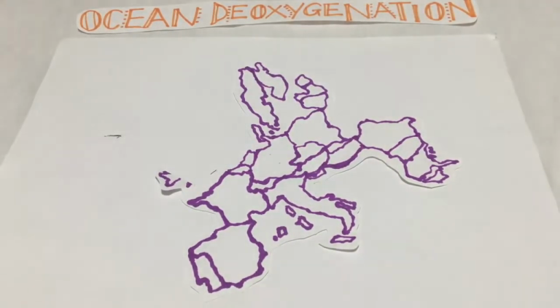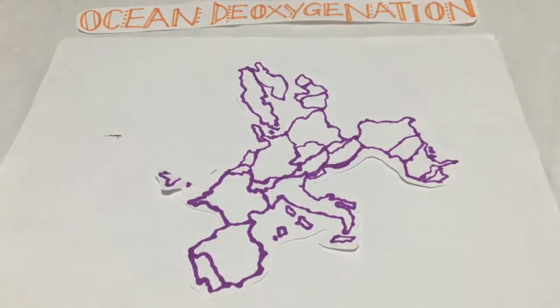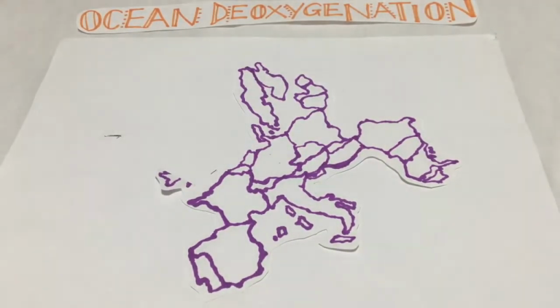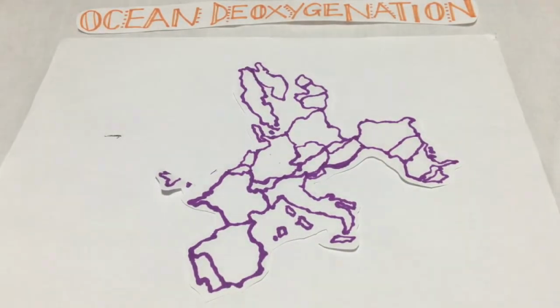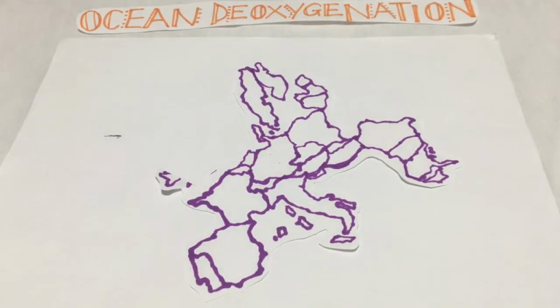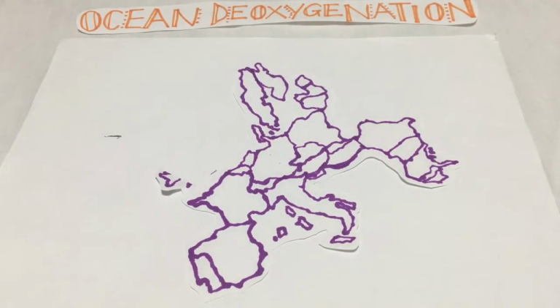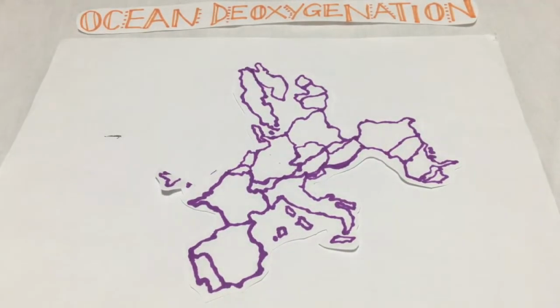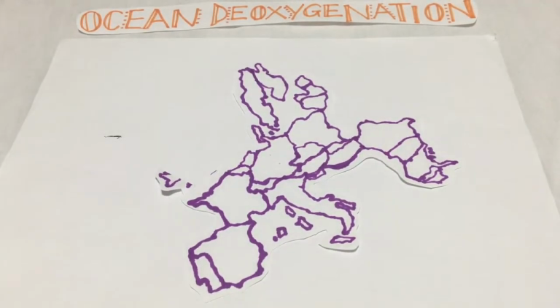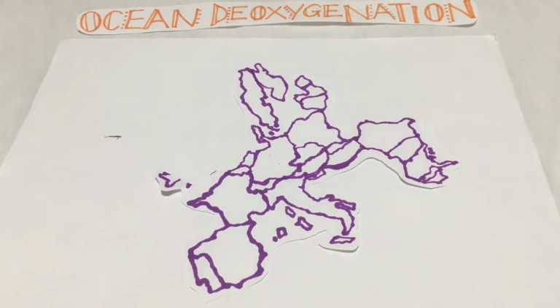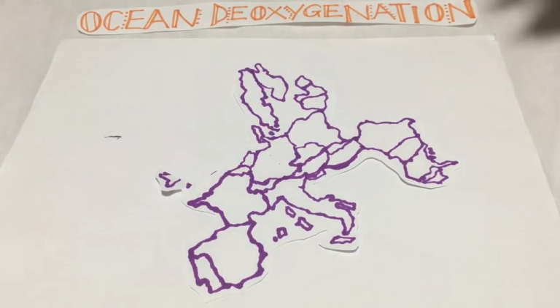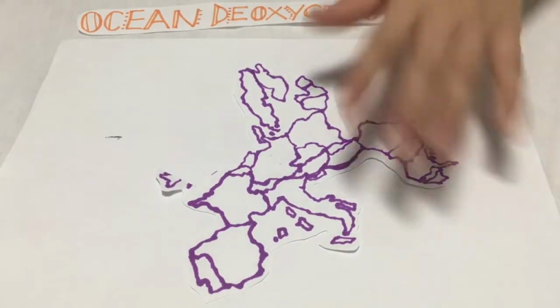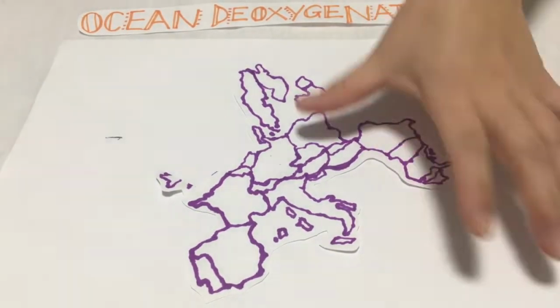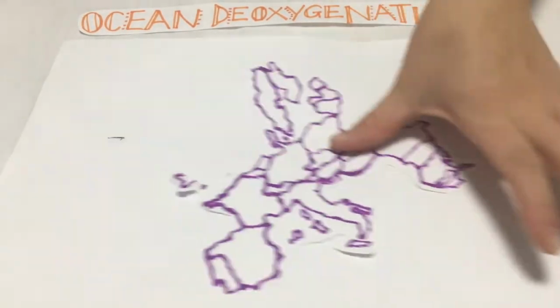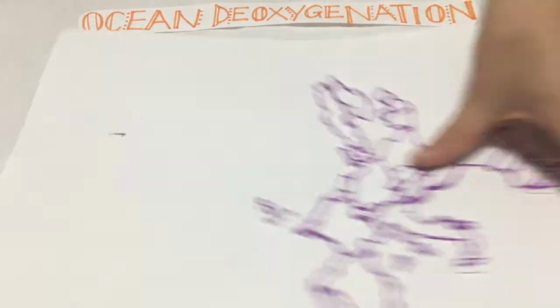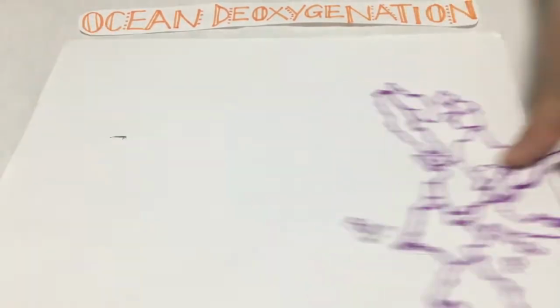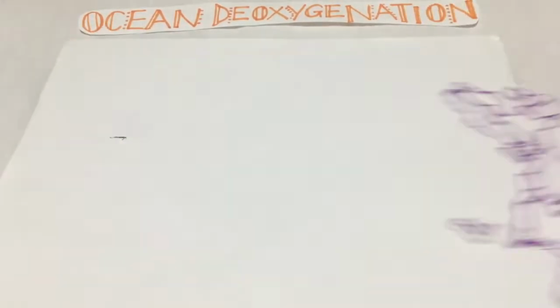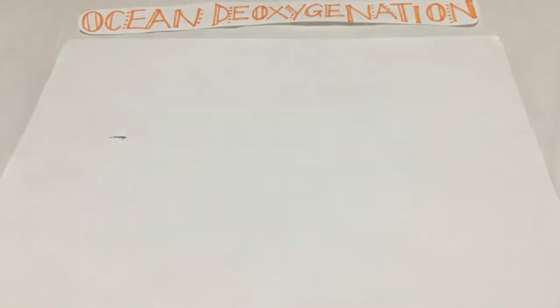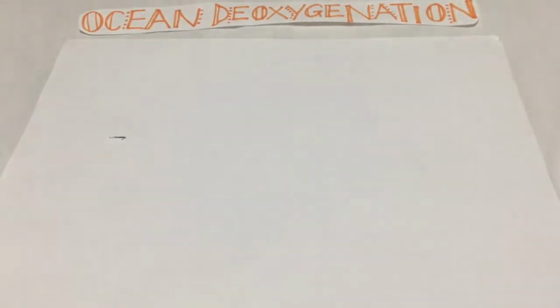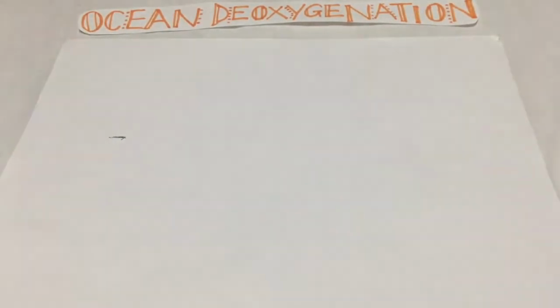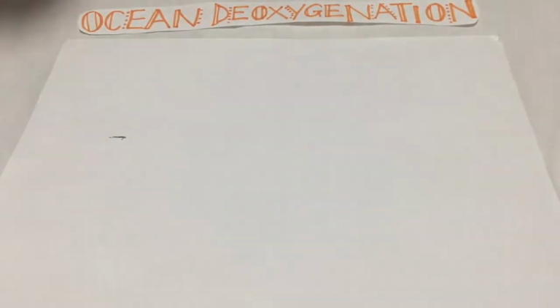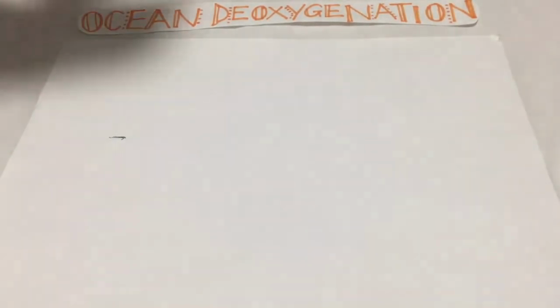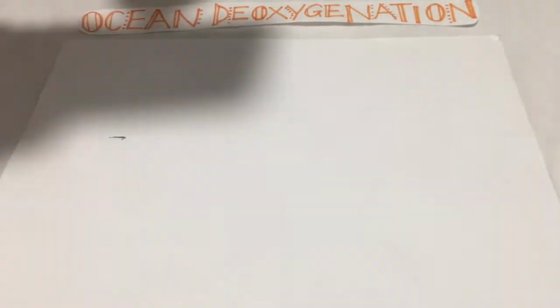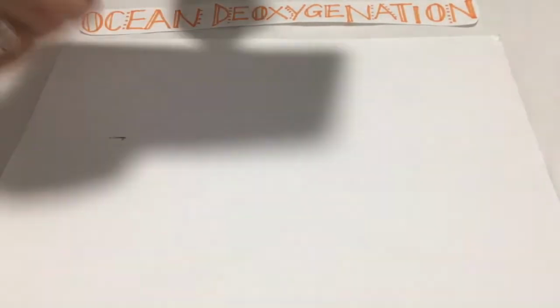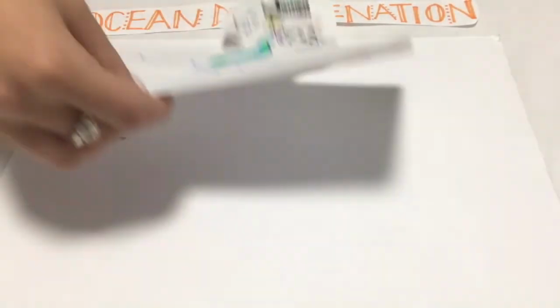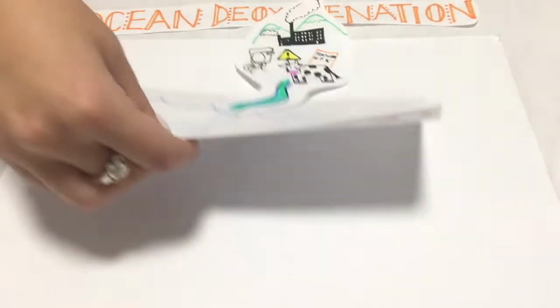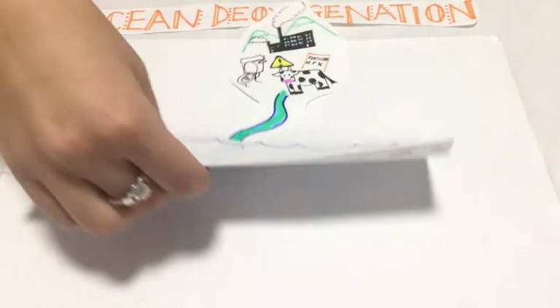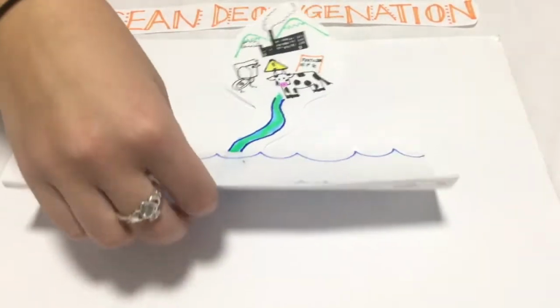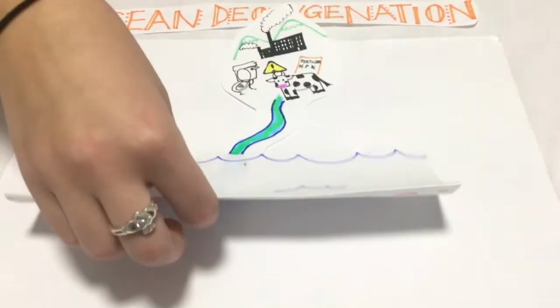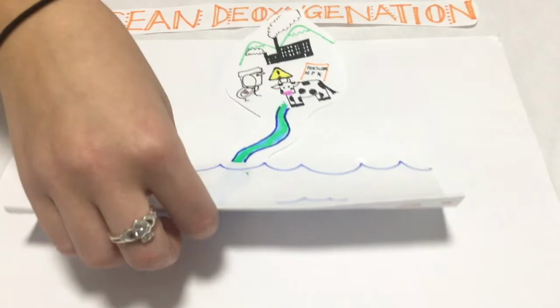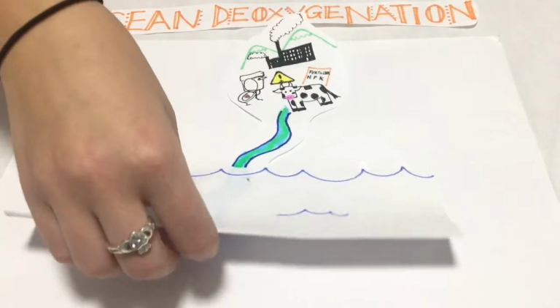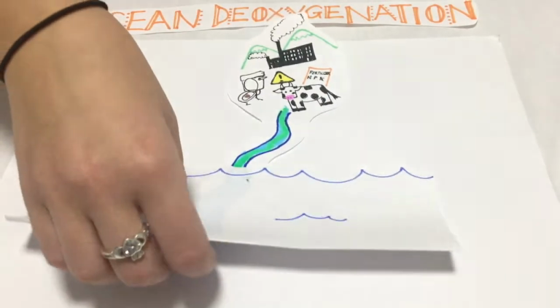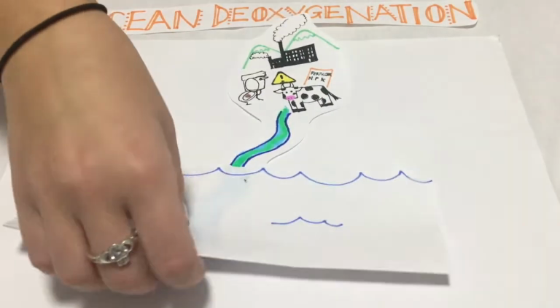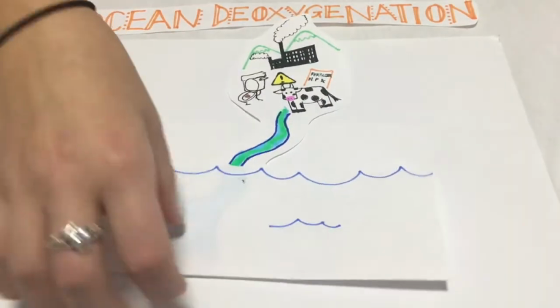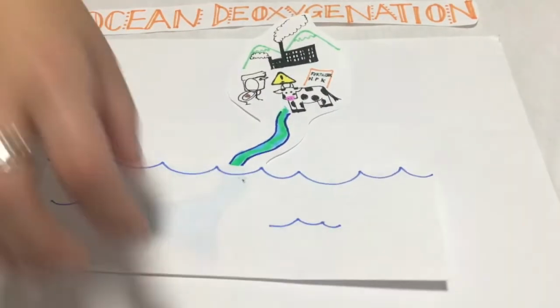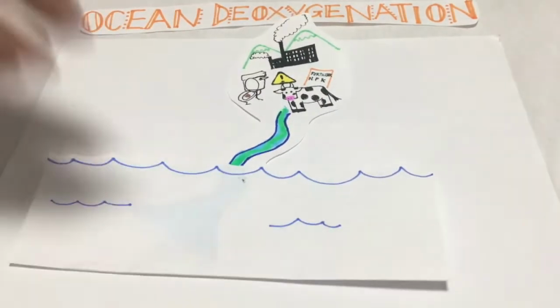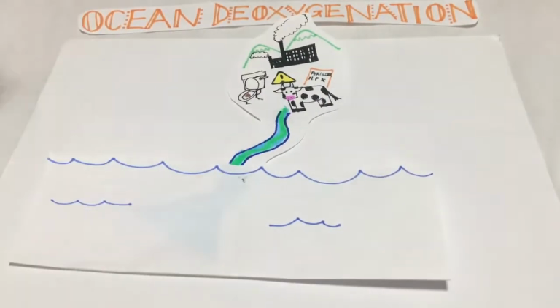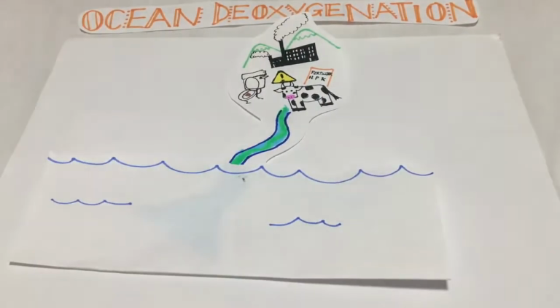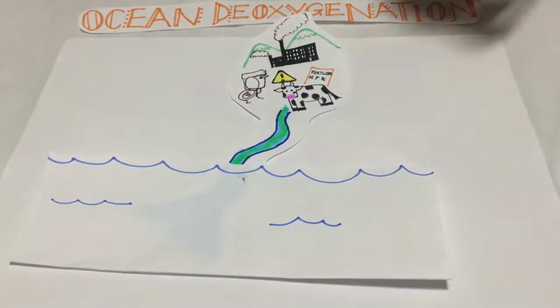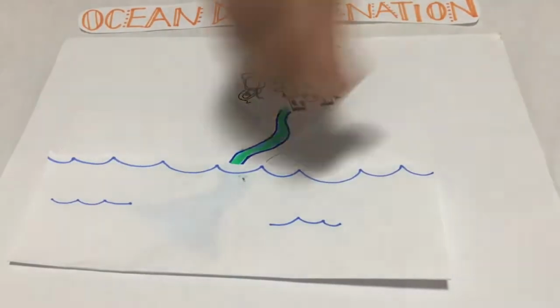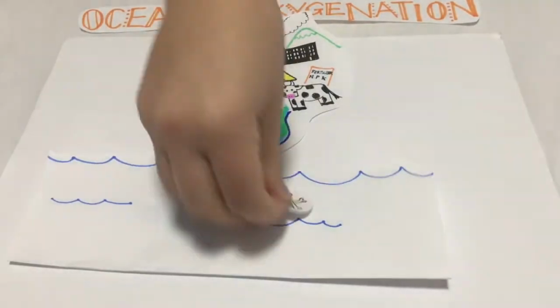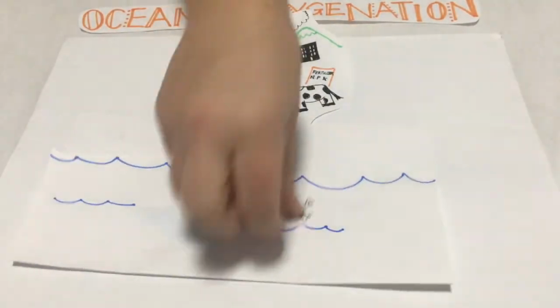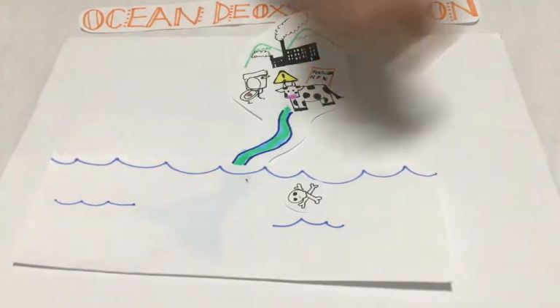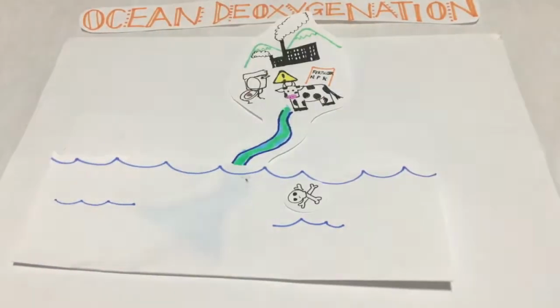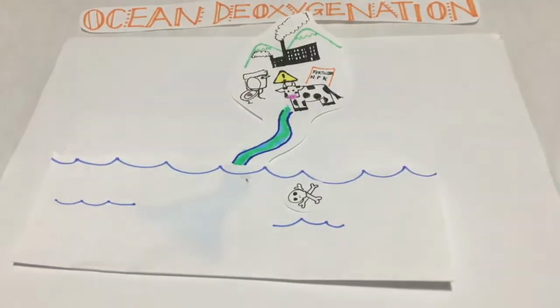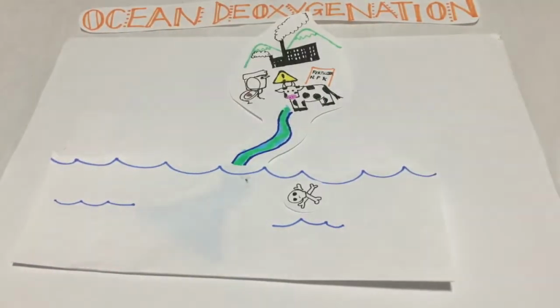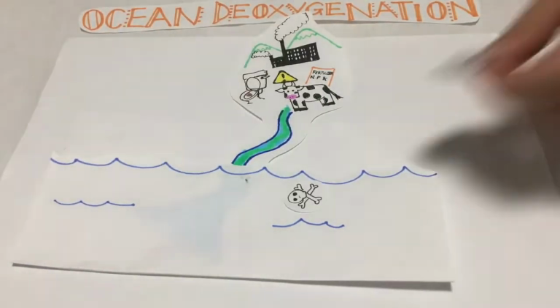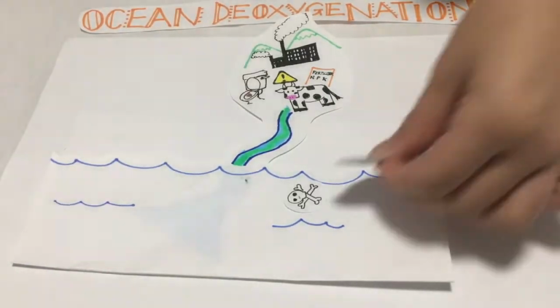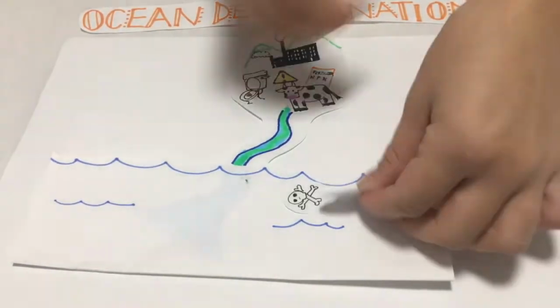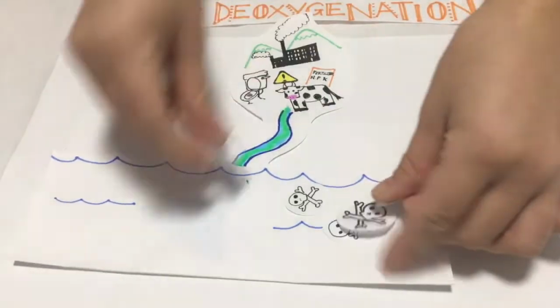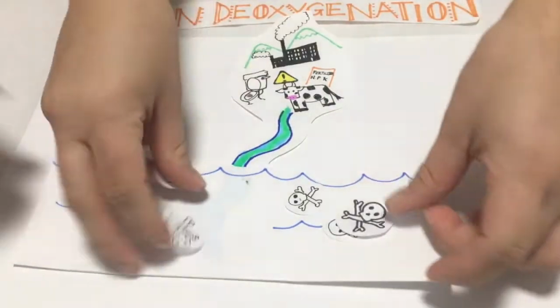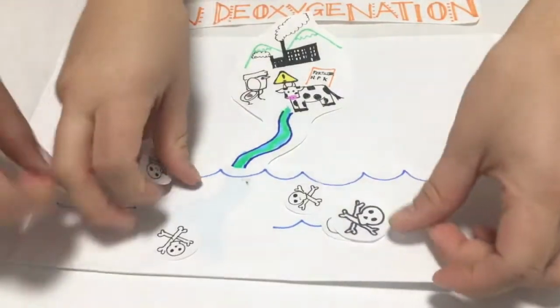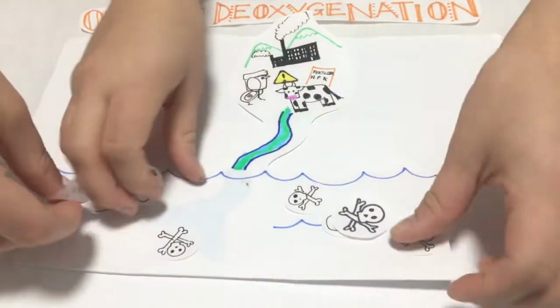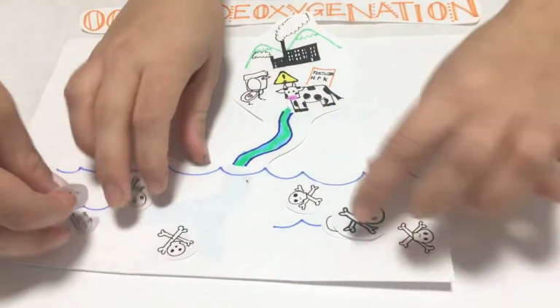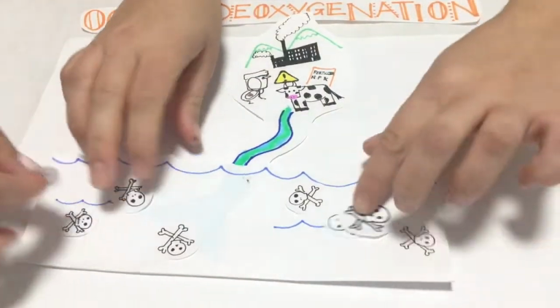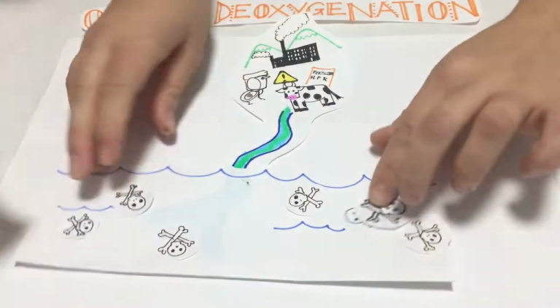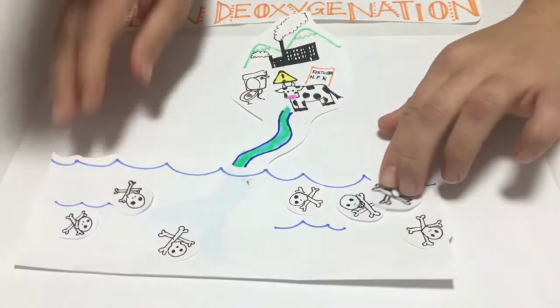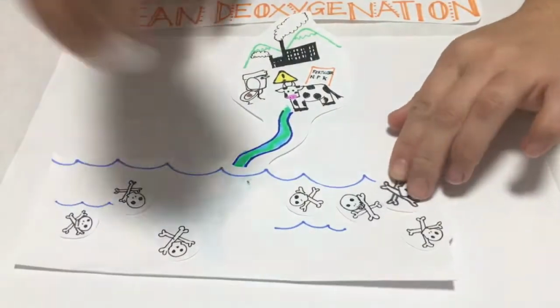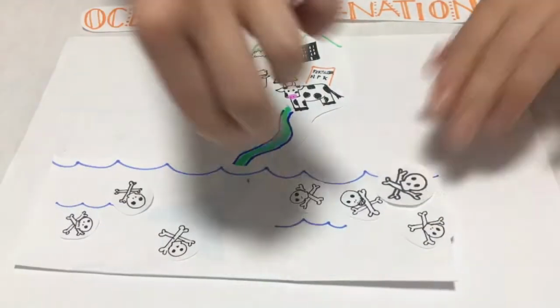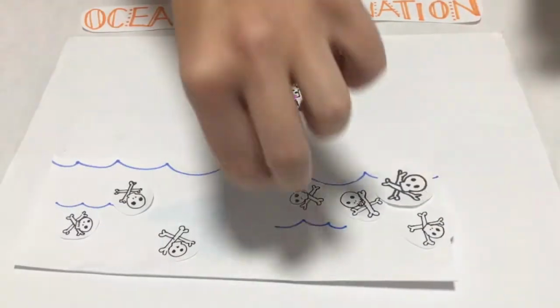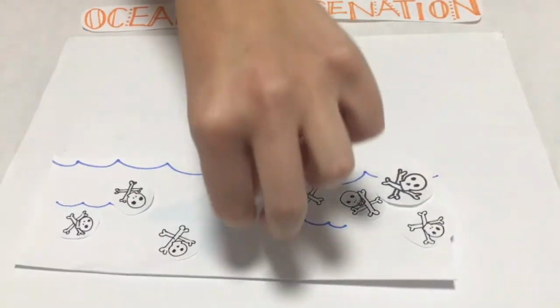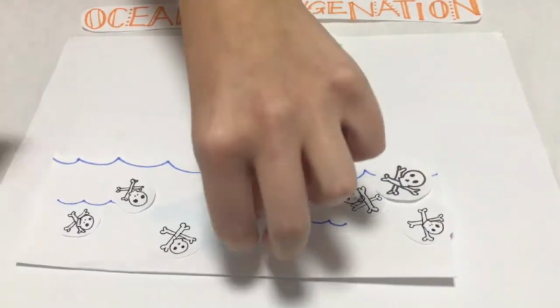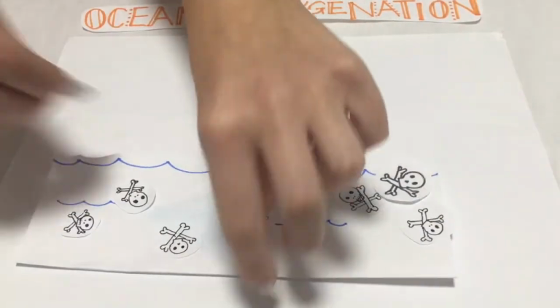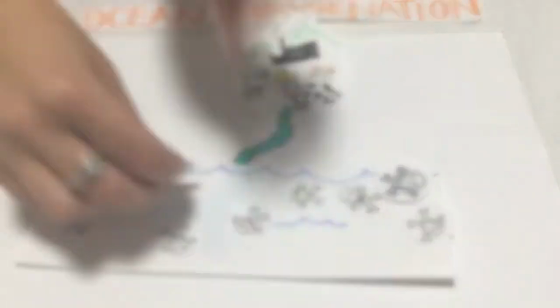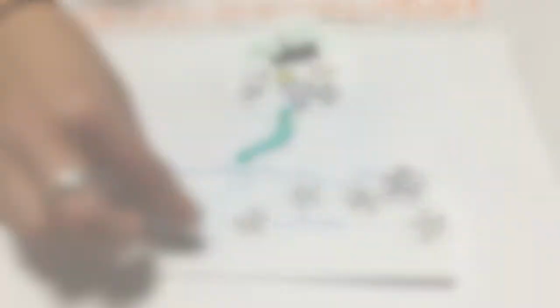At the same time, the amount of hypoxic coastal sites have increased by a factor of nine.